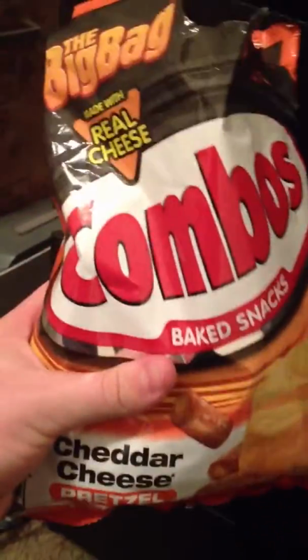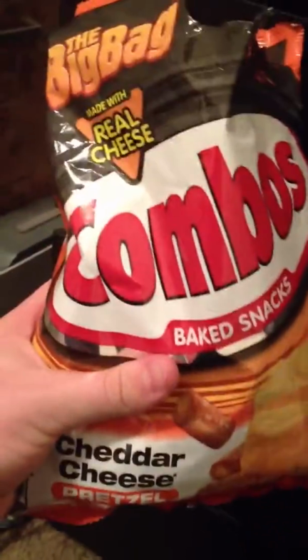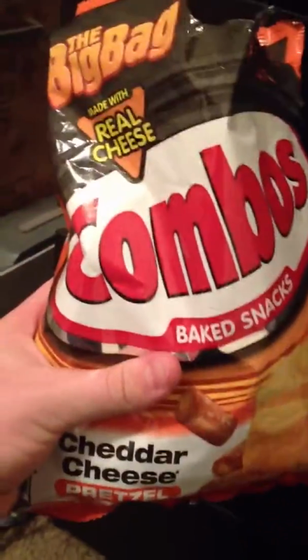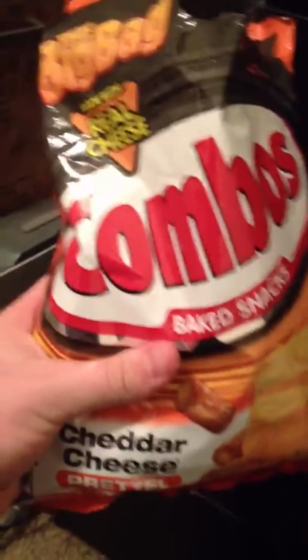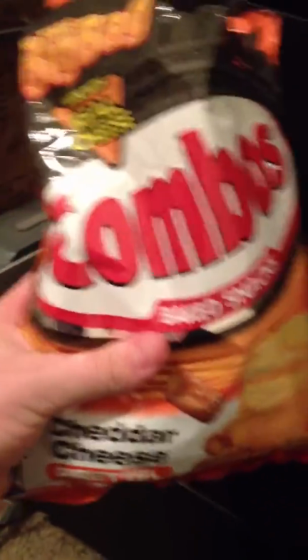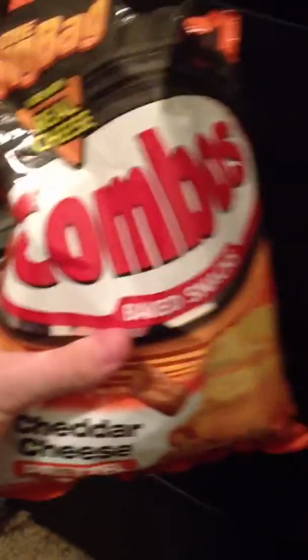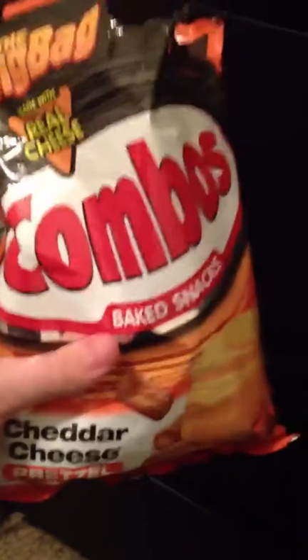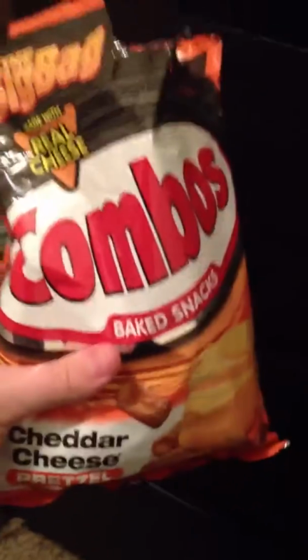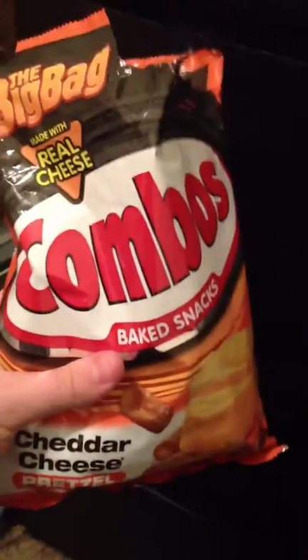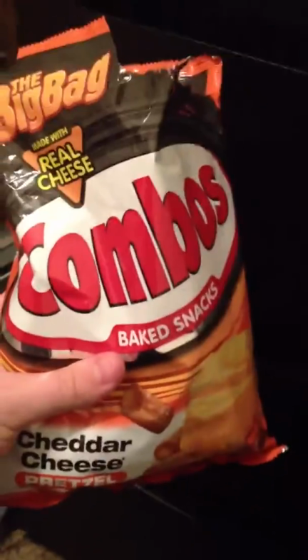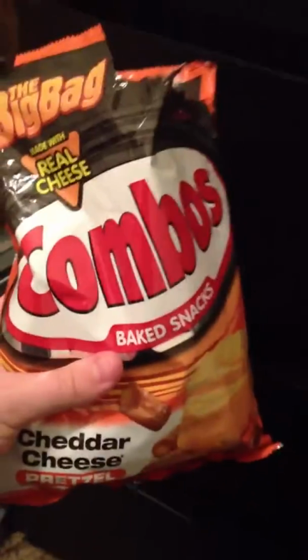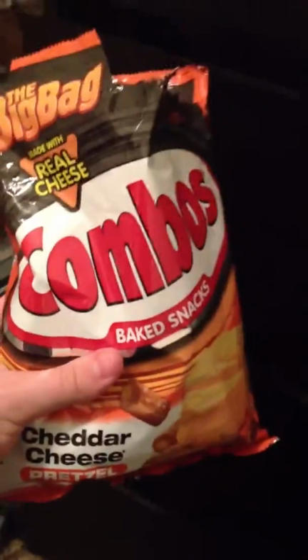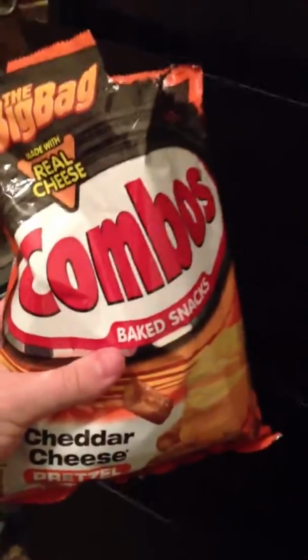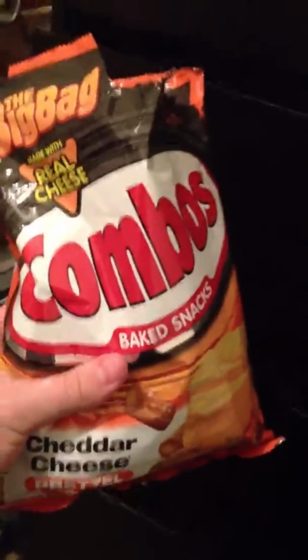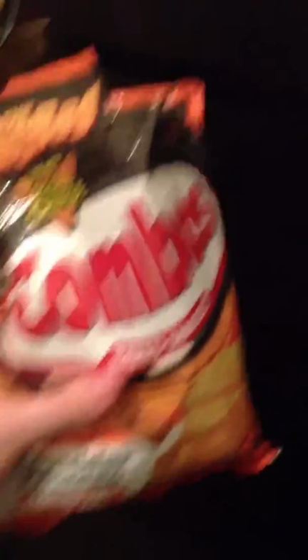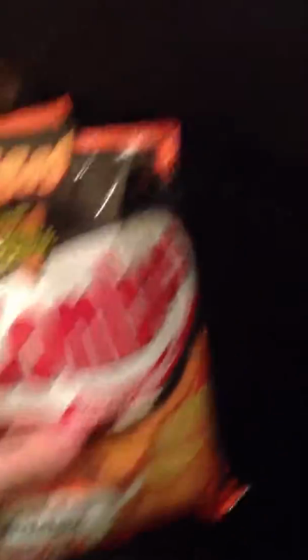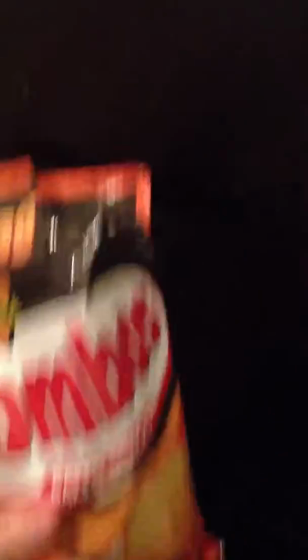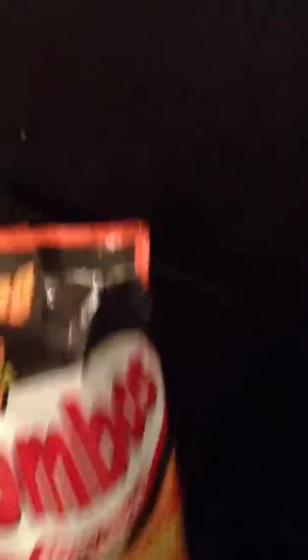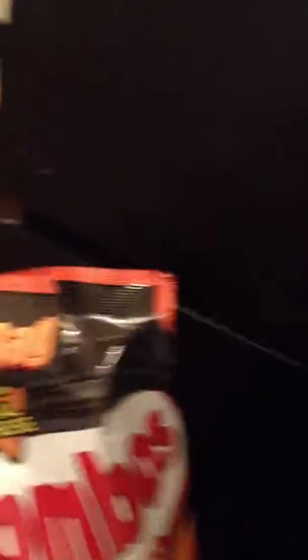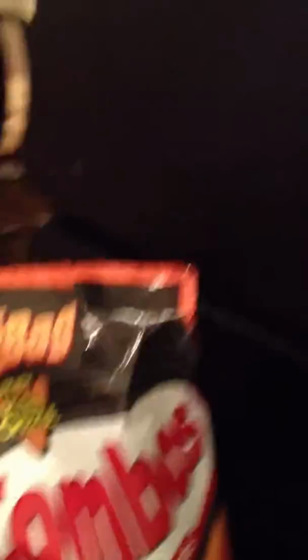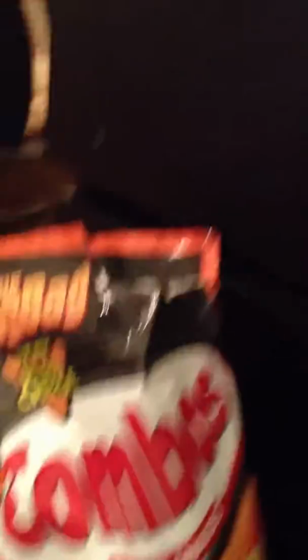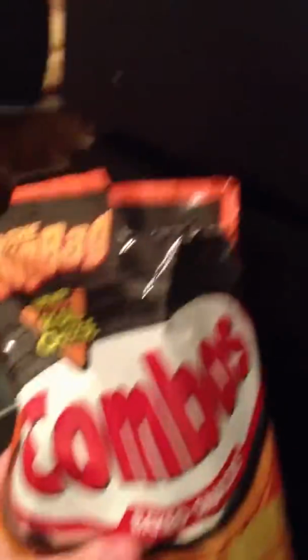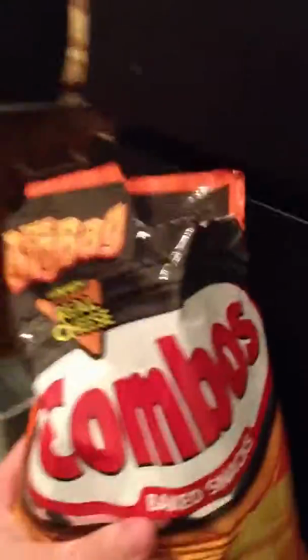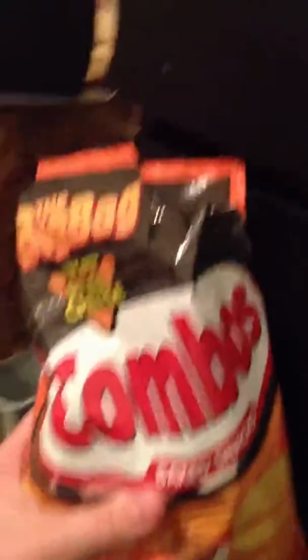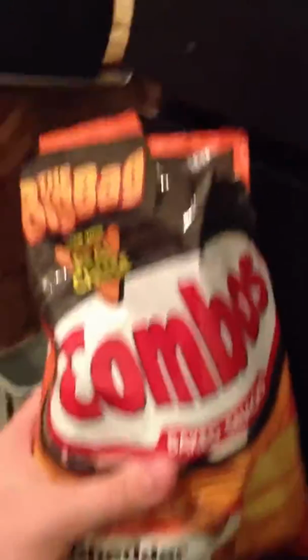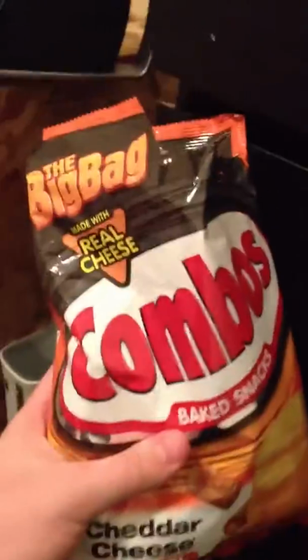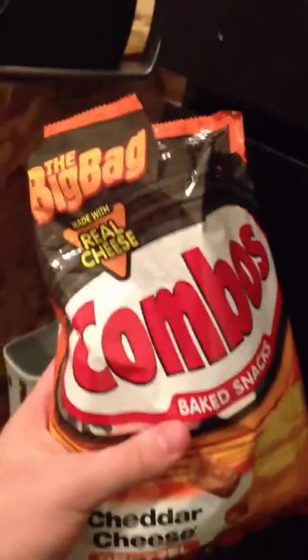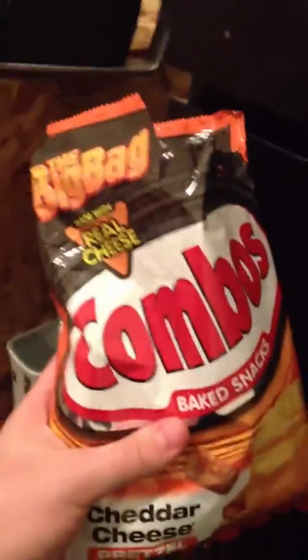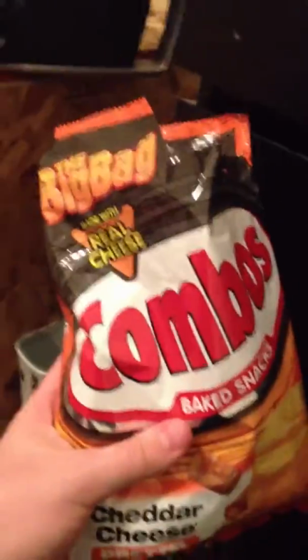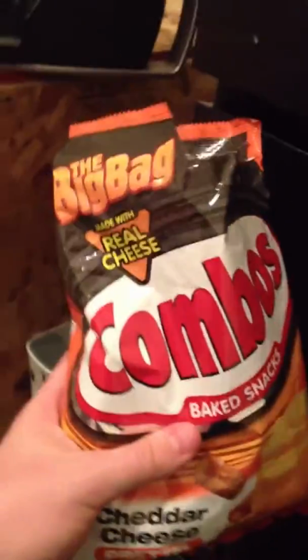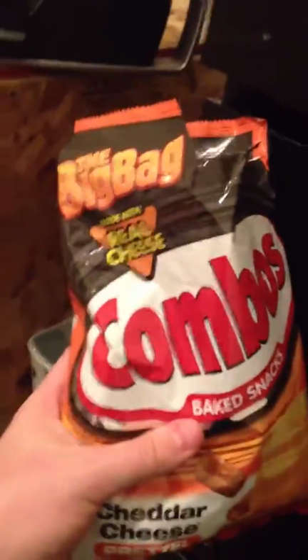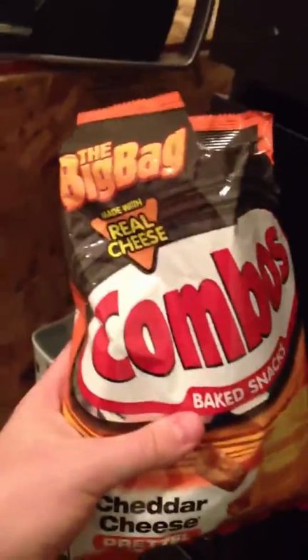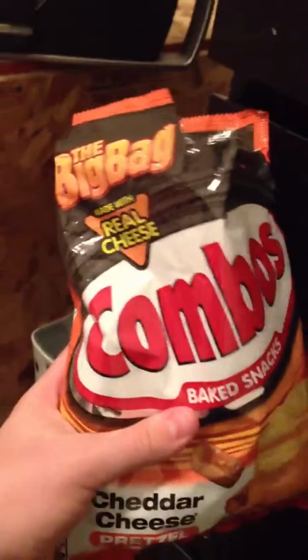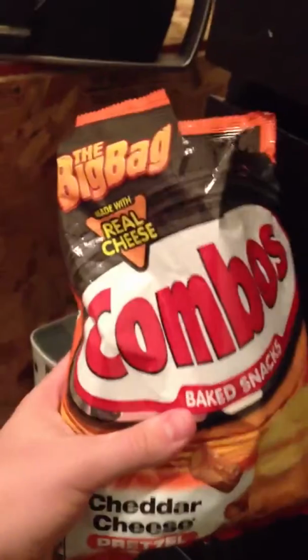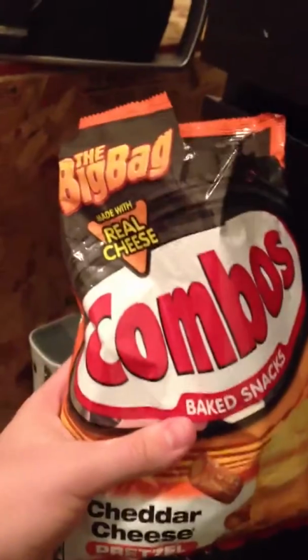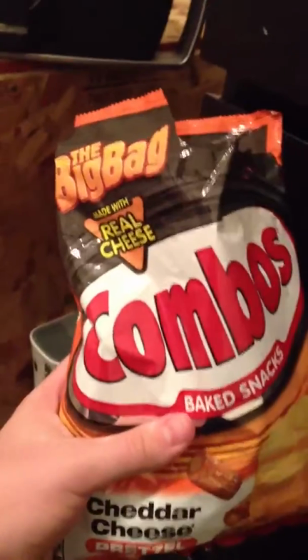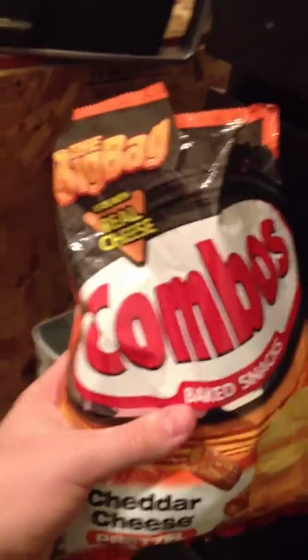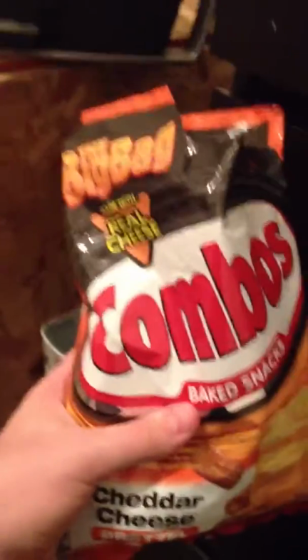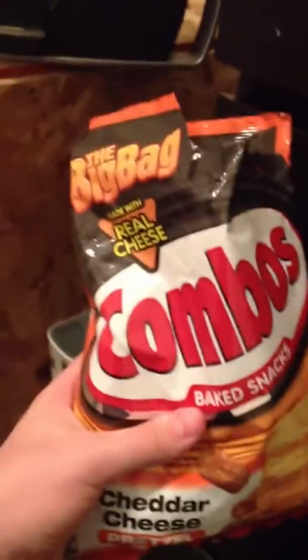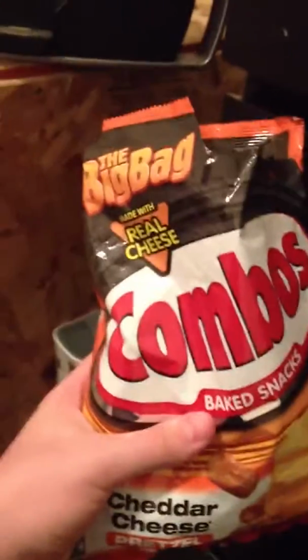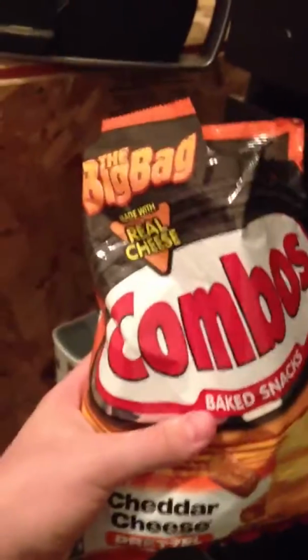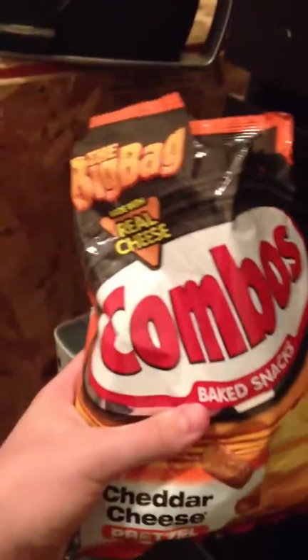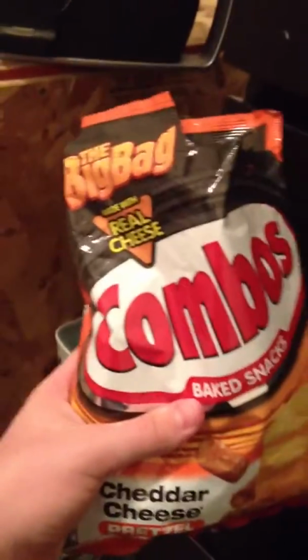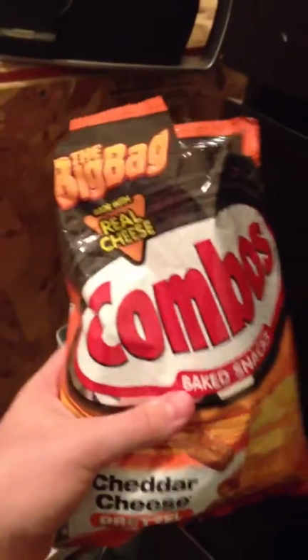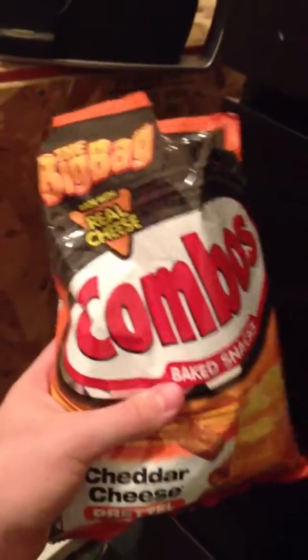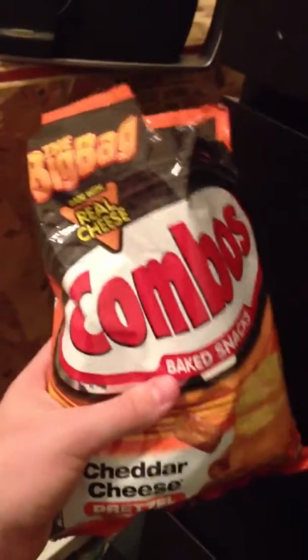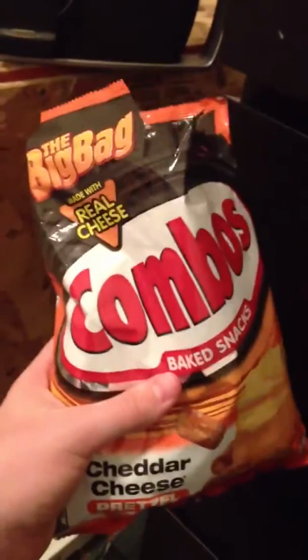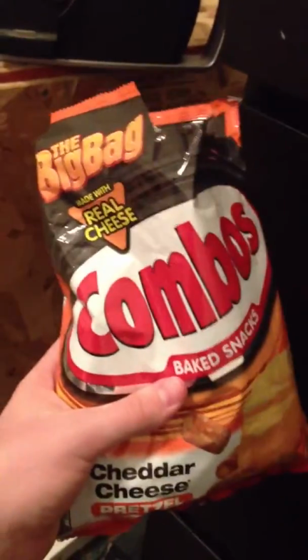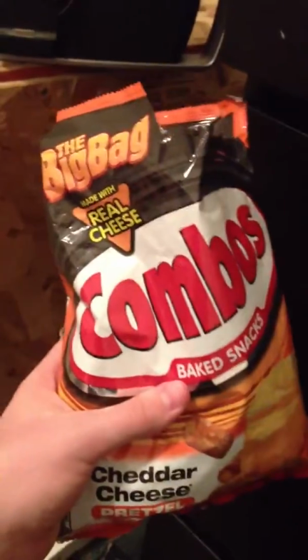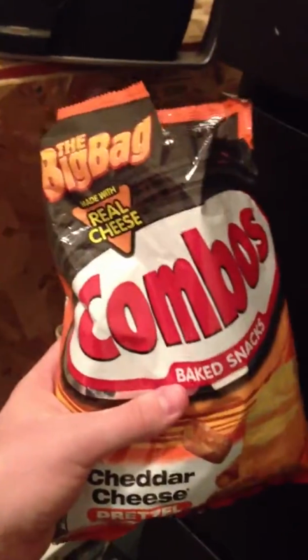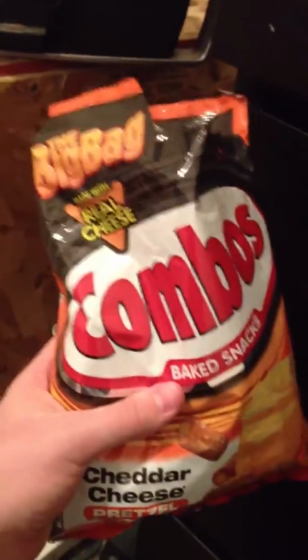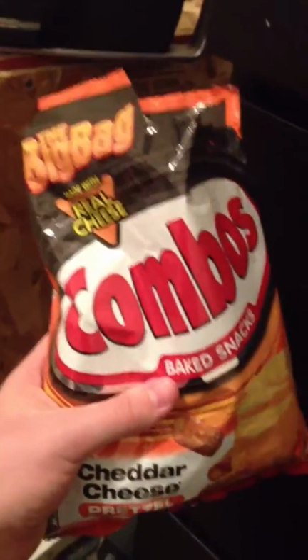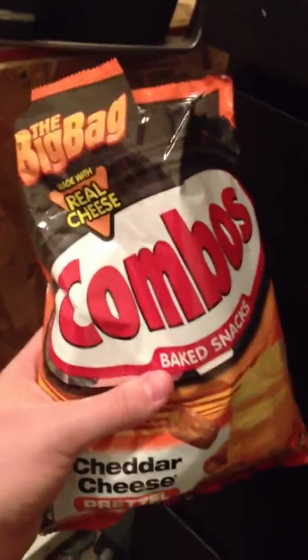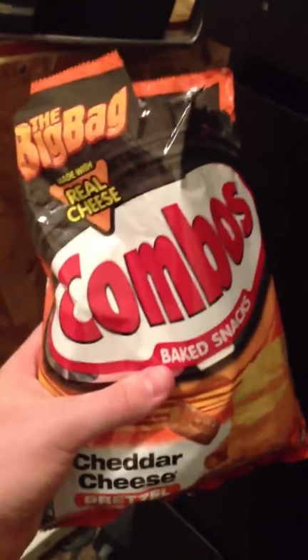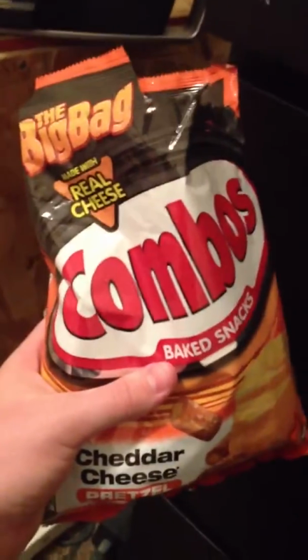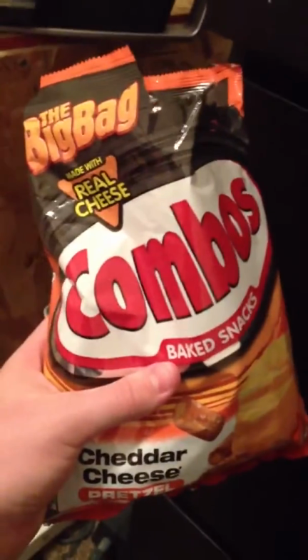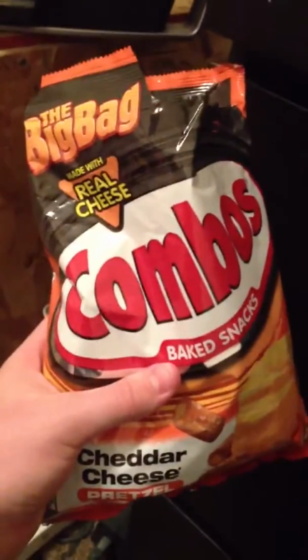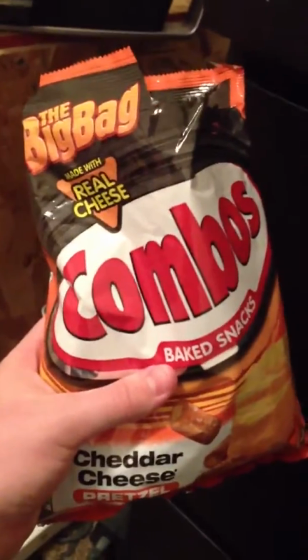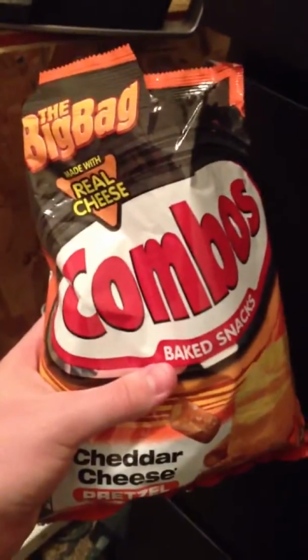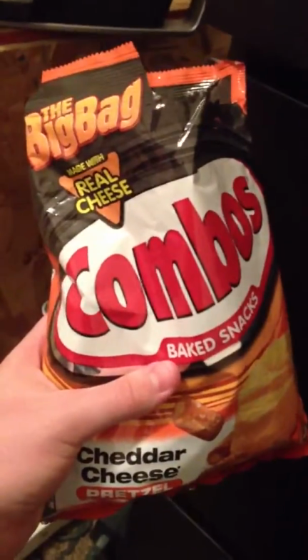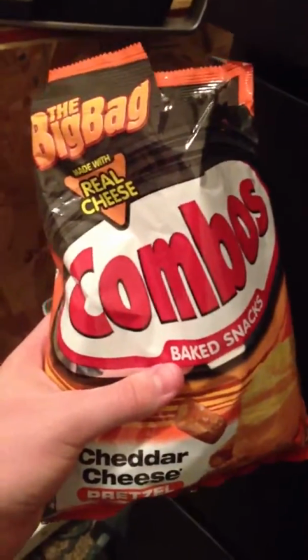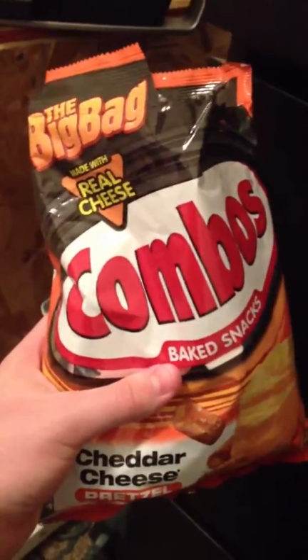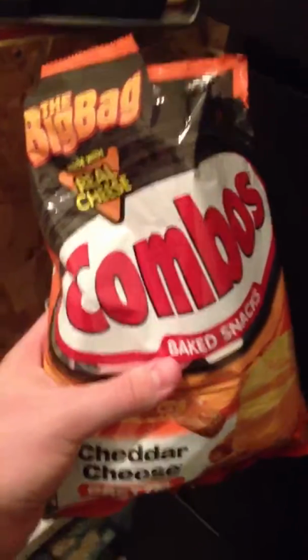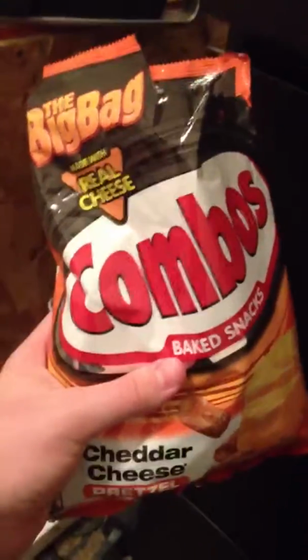I recommend you go out and try them. I got them at my local Walmart. Pick them up. Bye, YouTube.